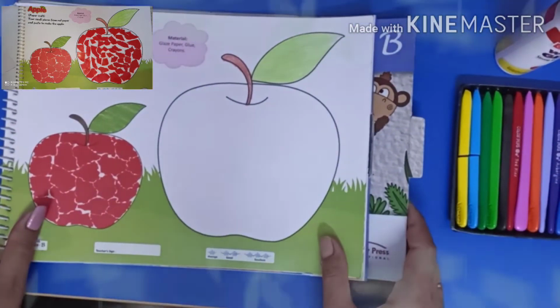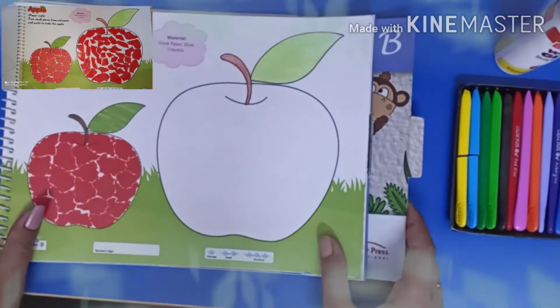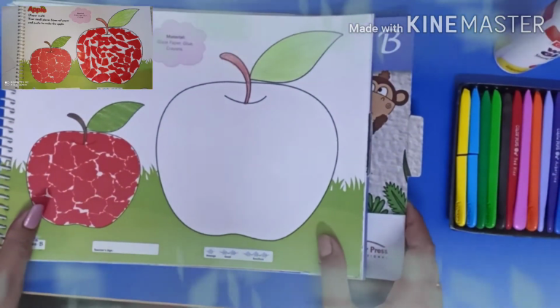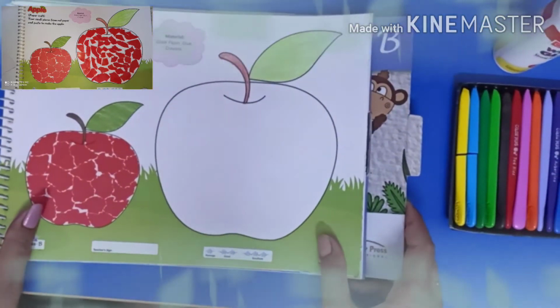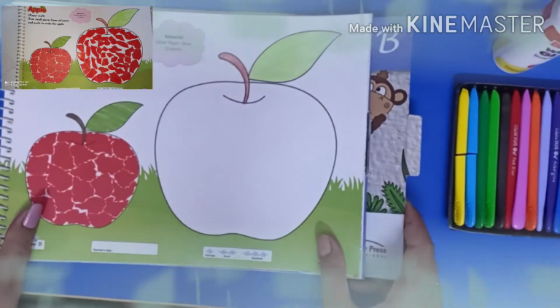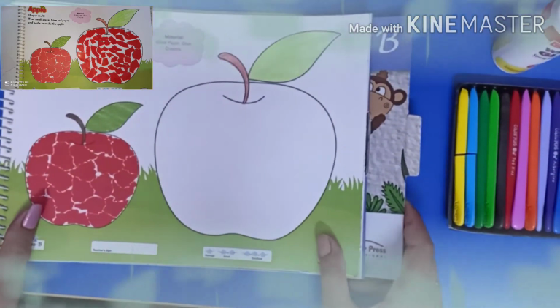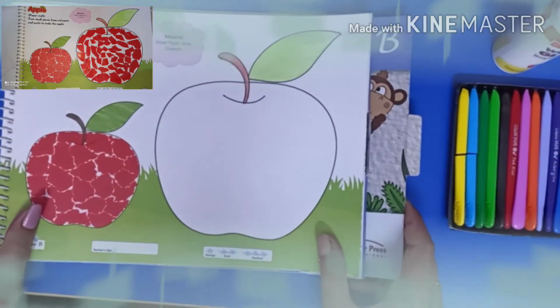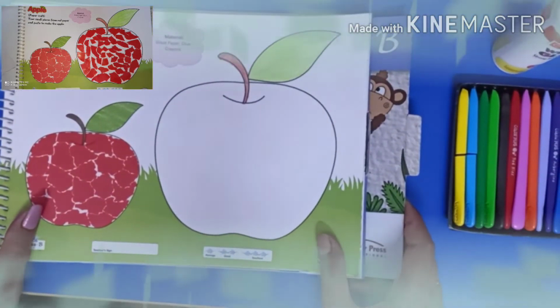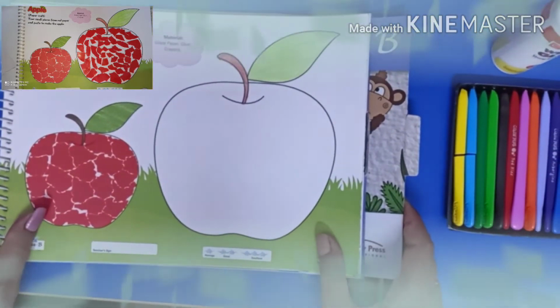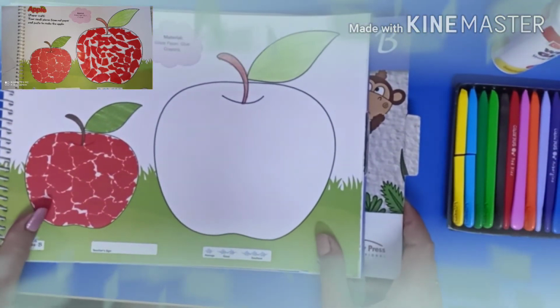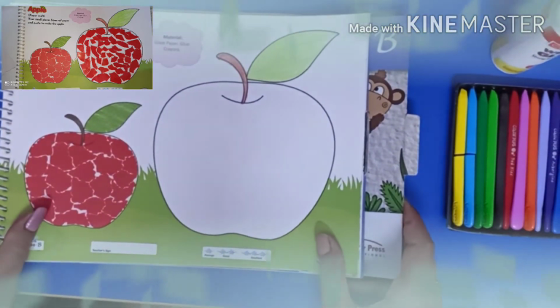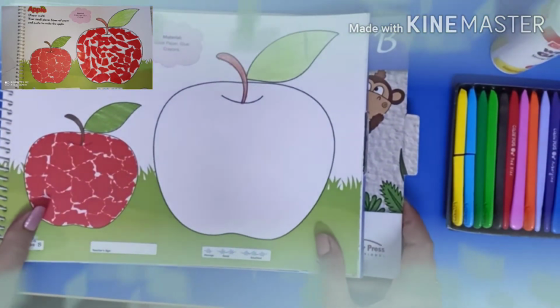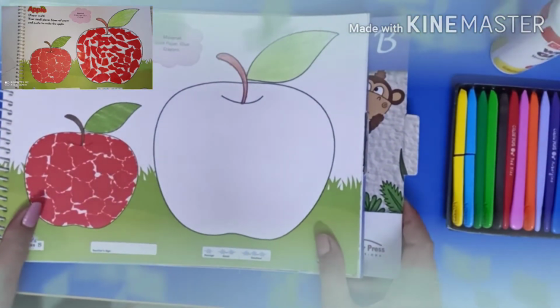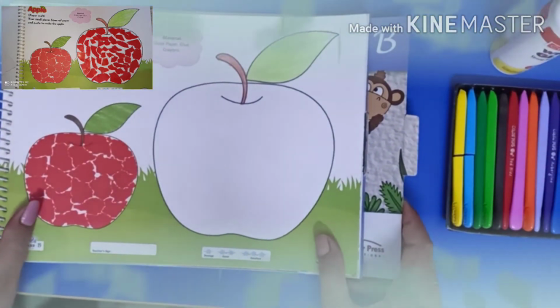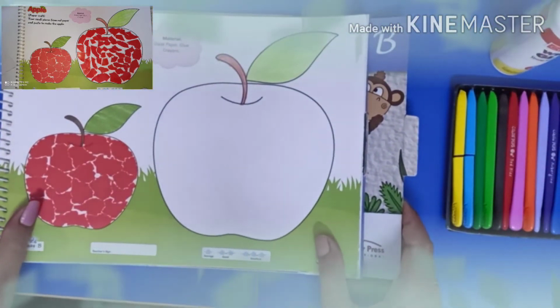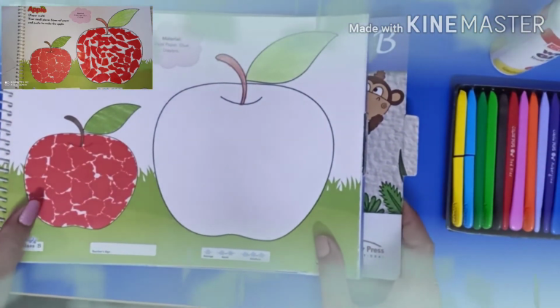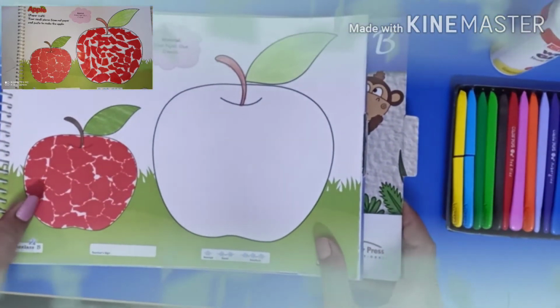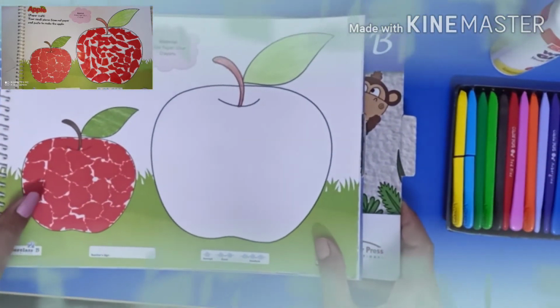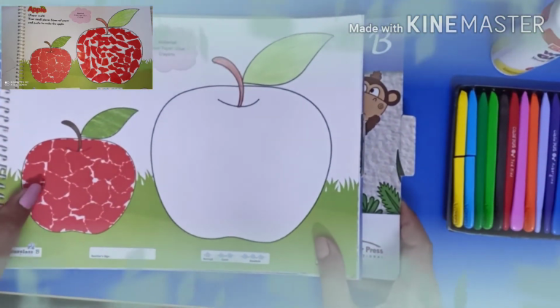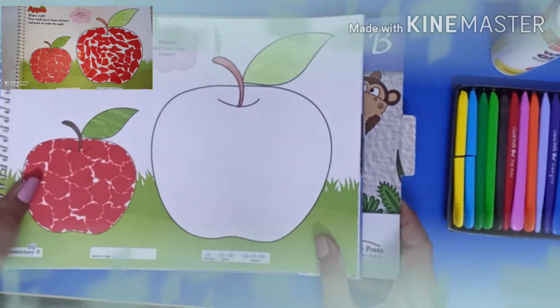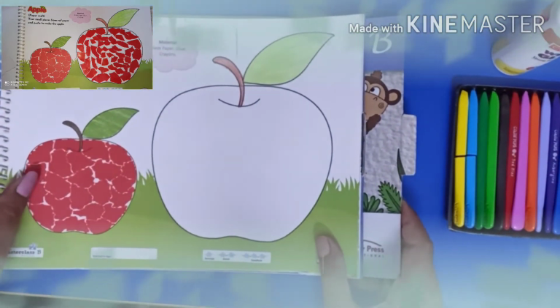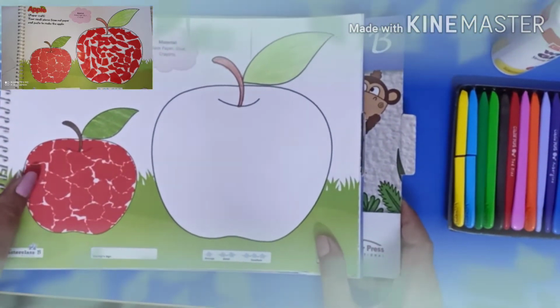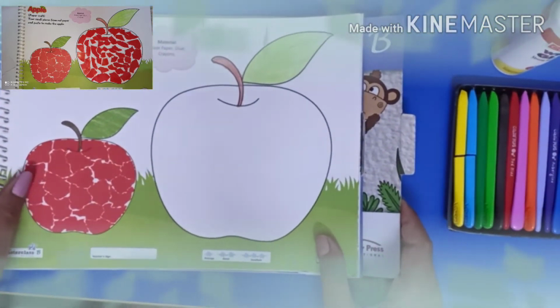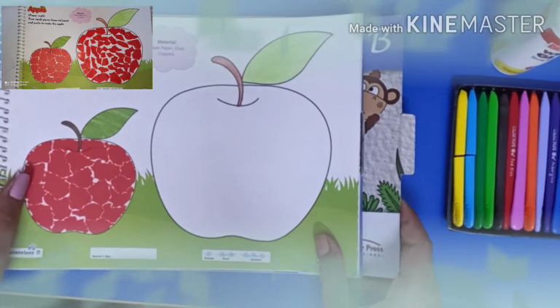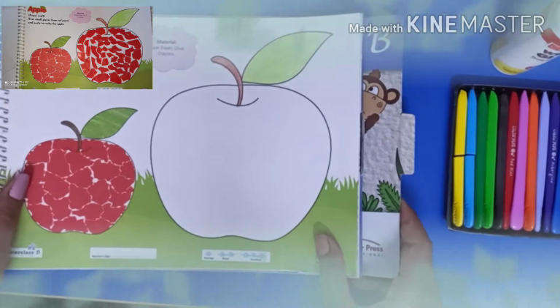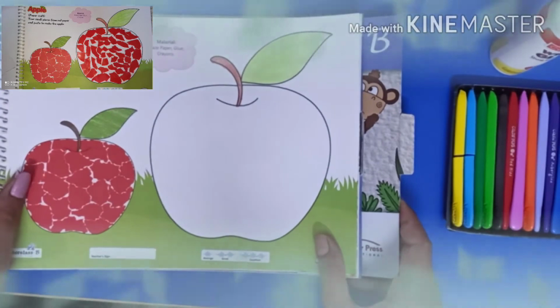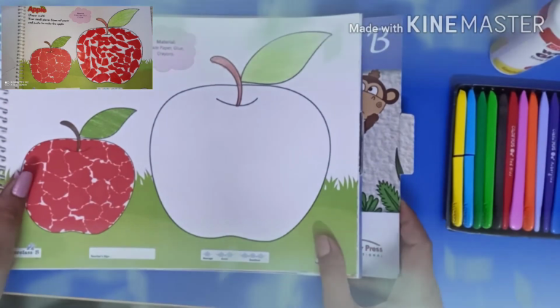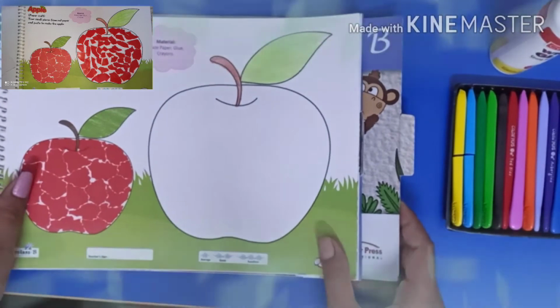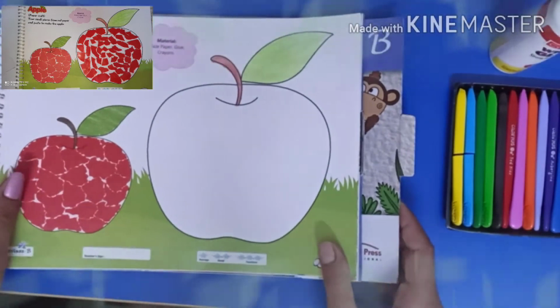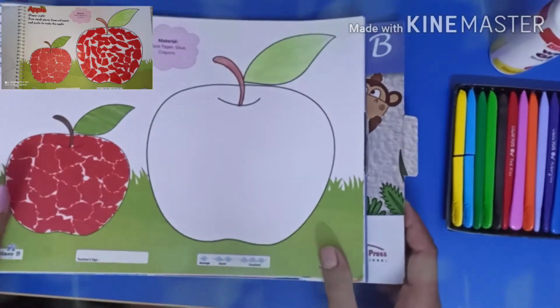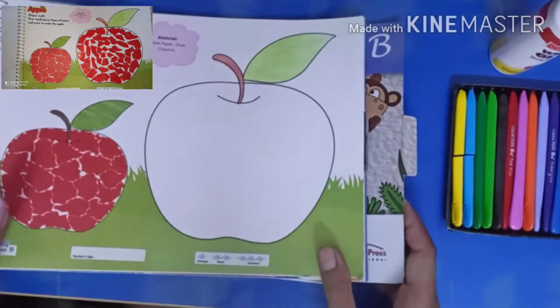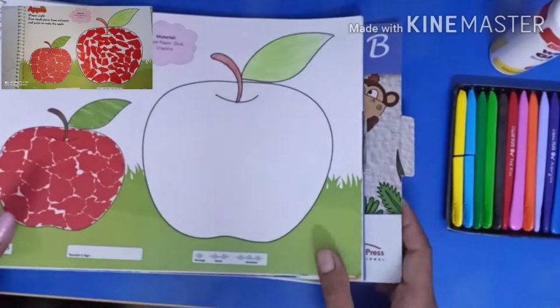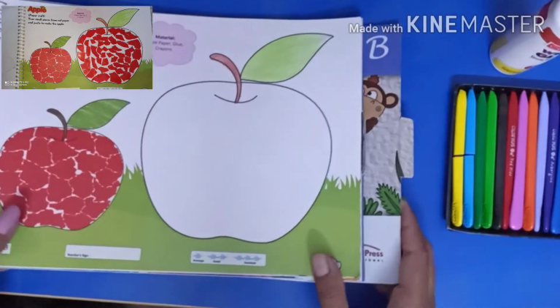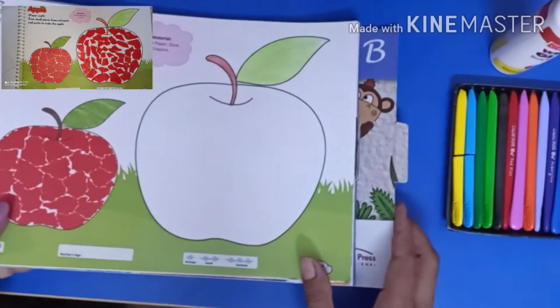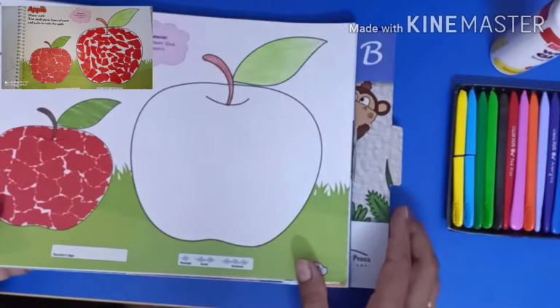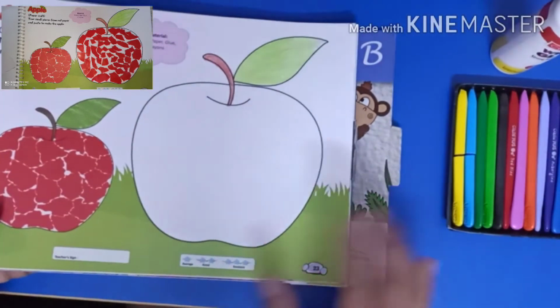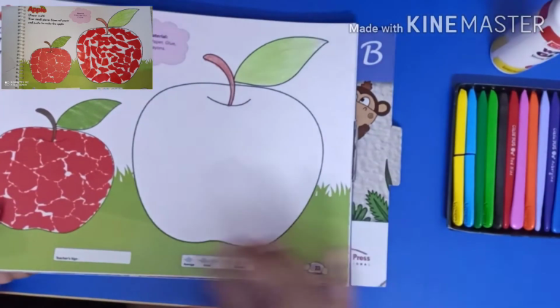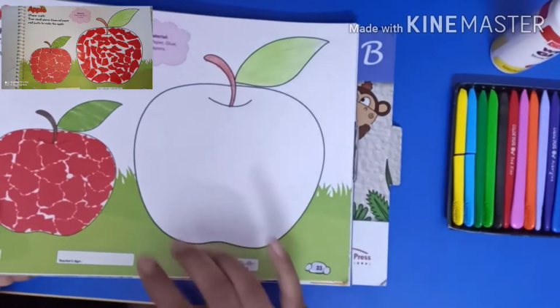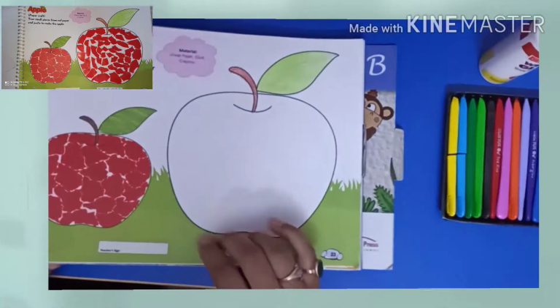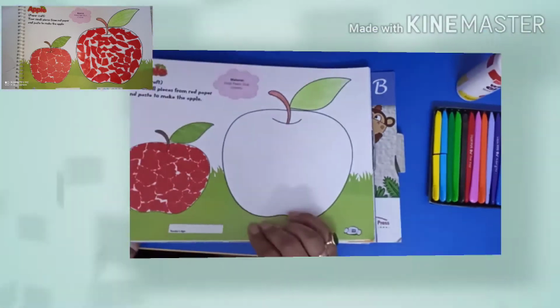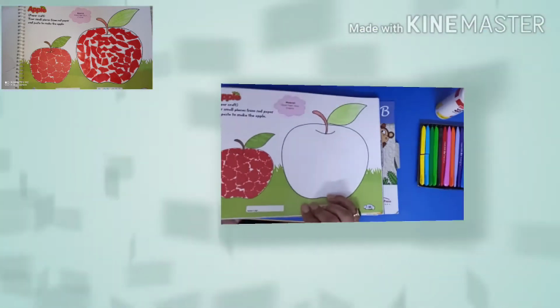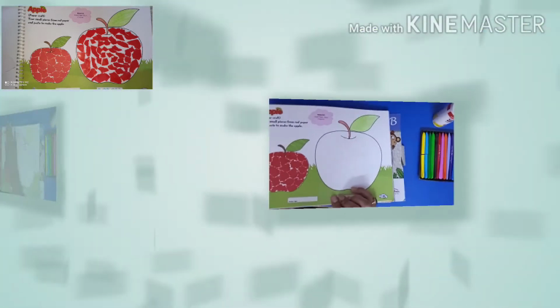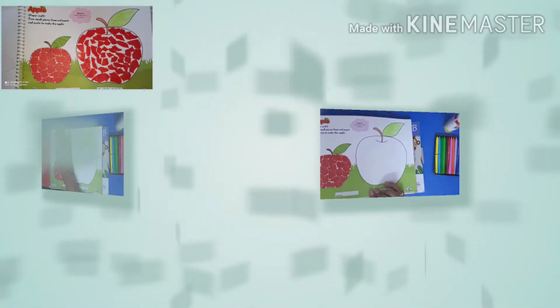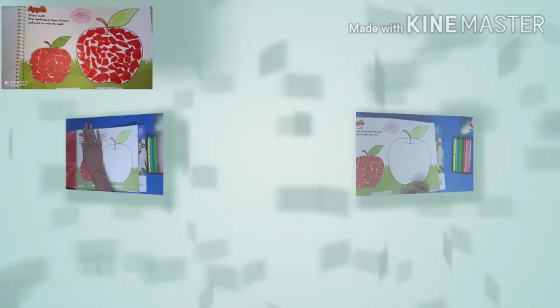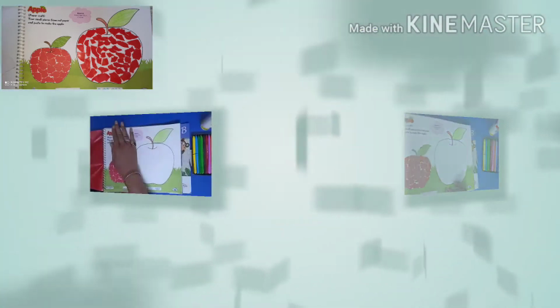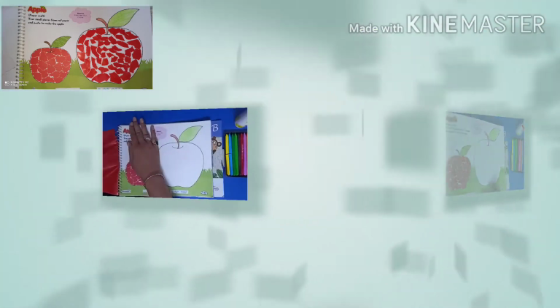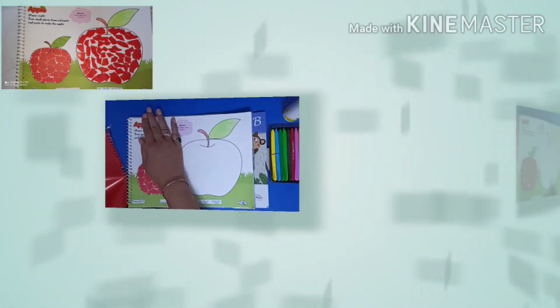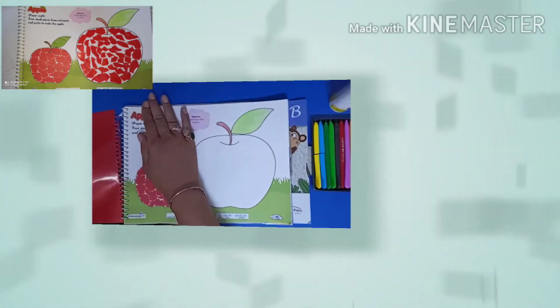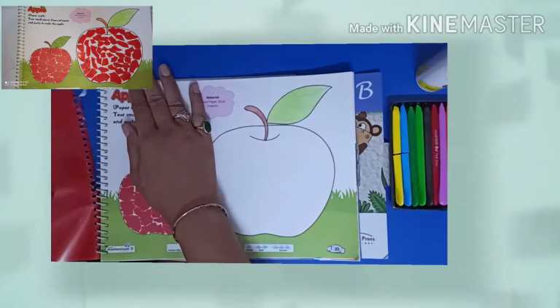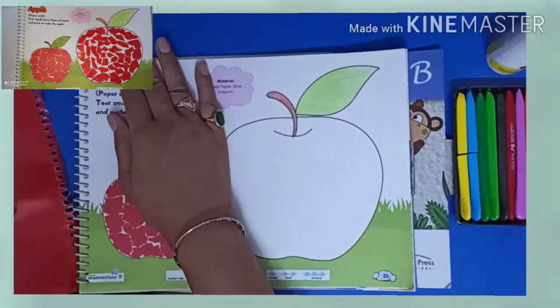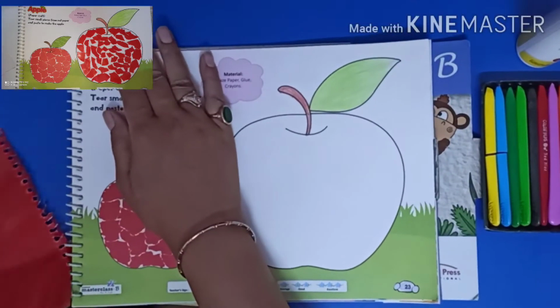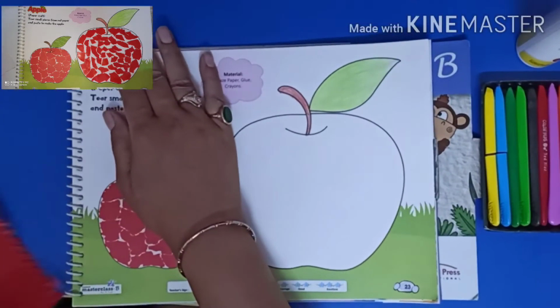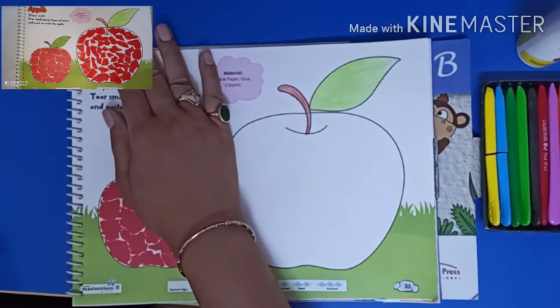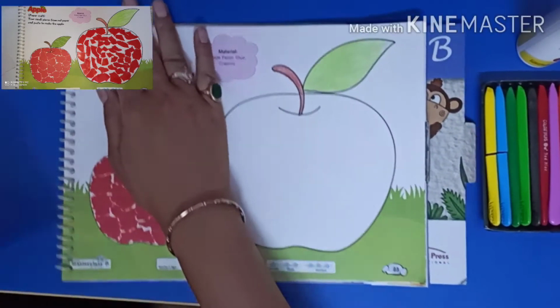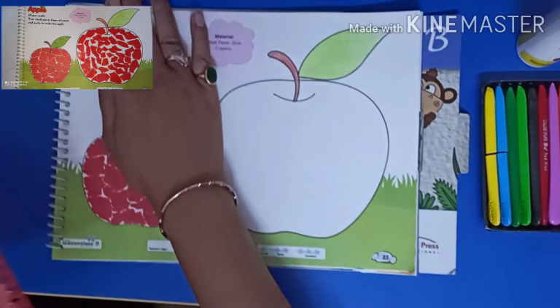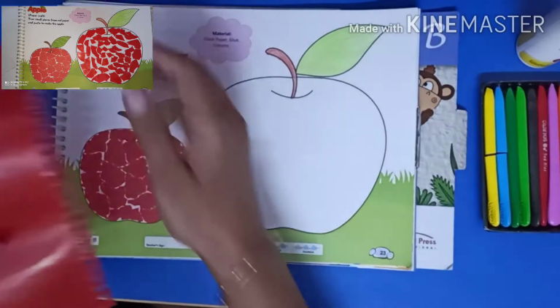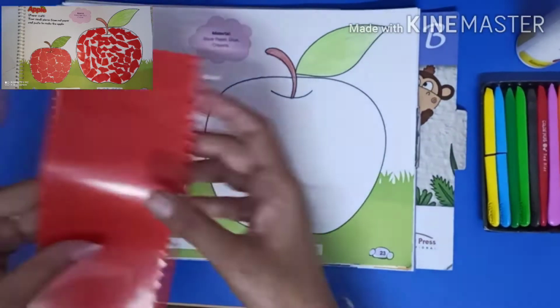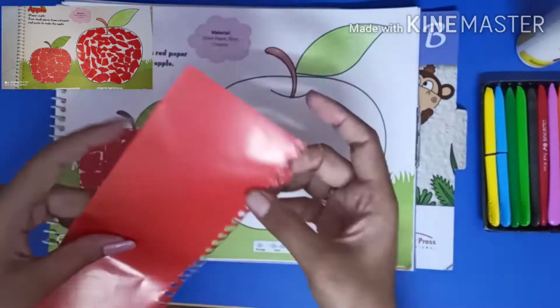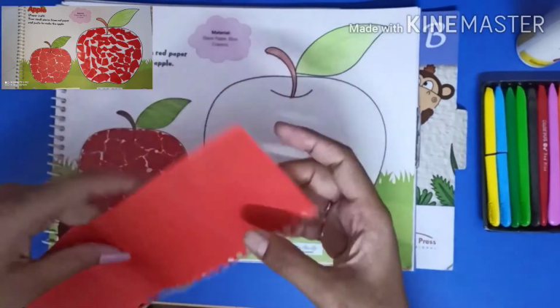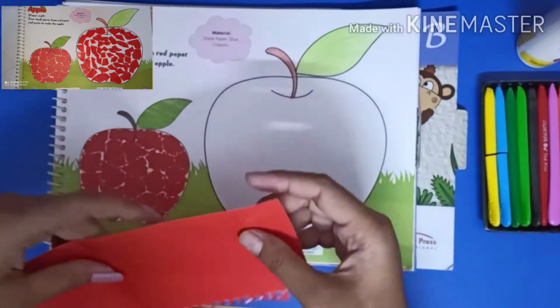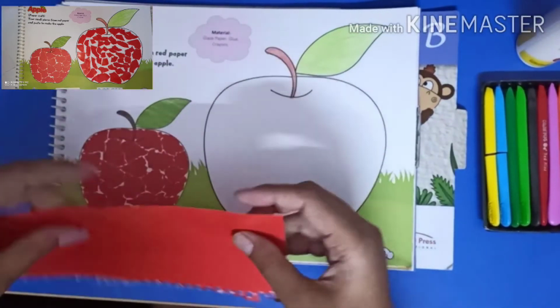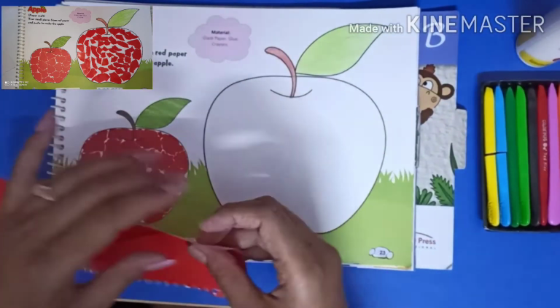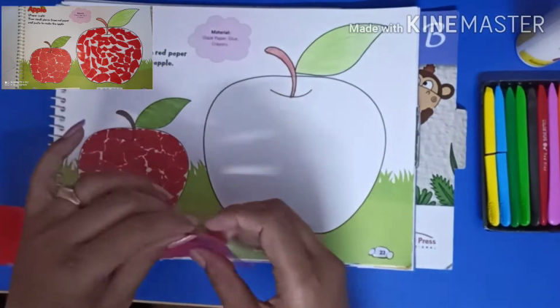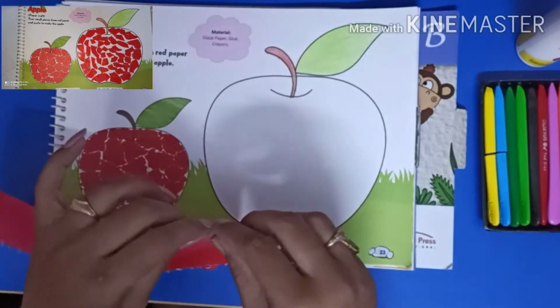First of all, we will cut the red sheet into small uneven pieces using hands.